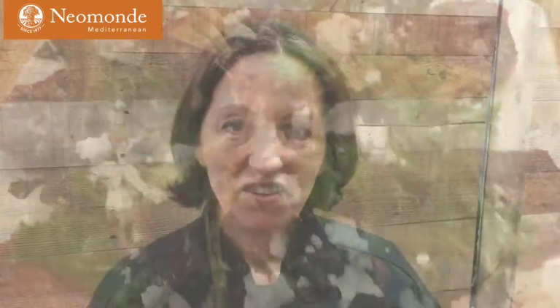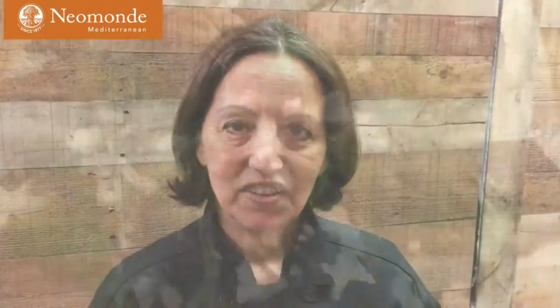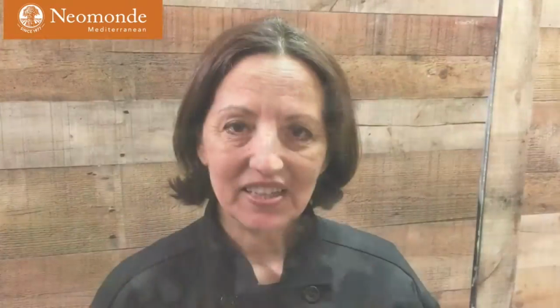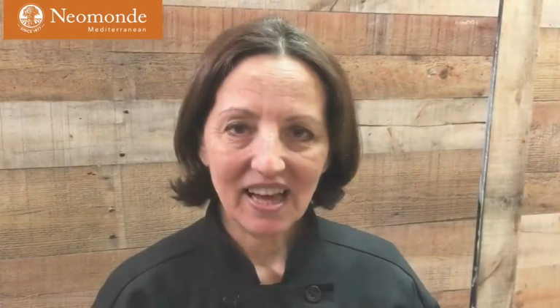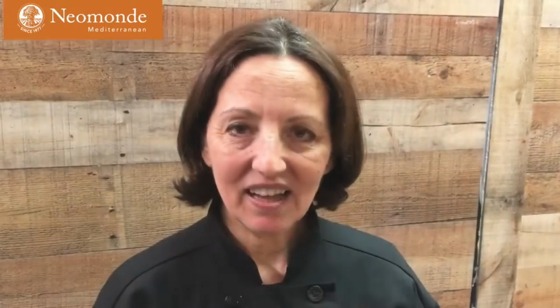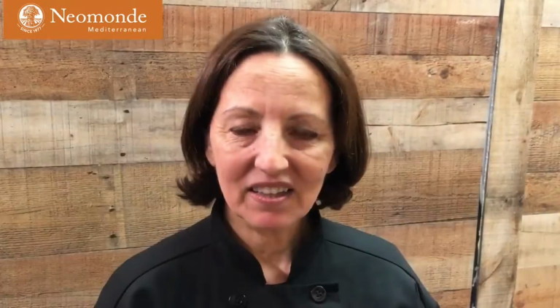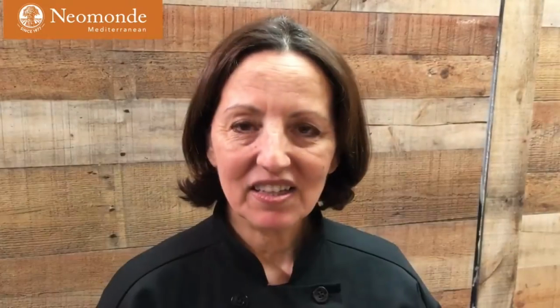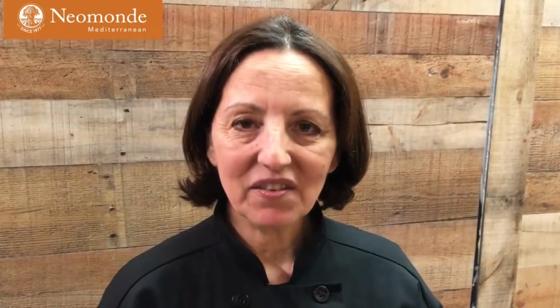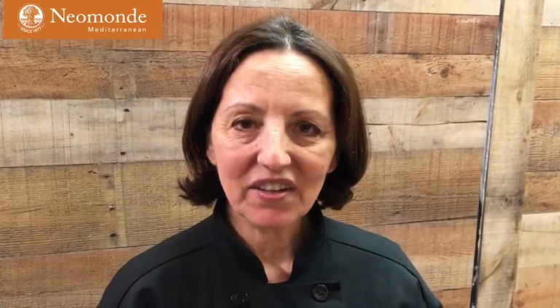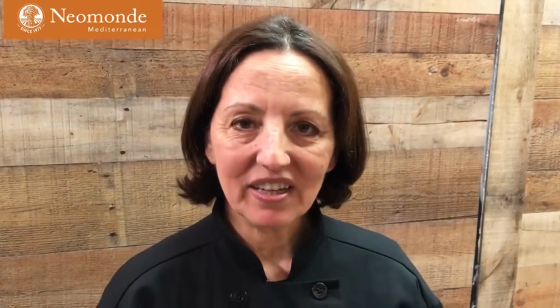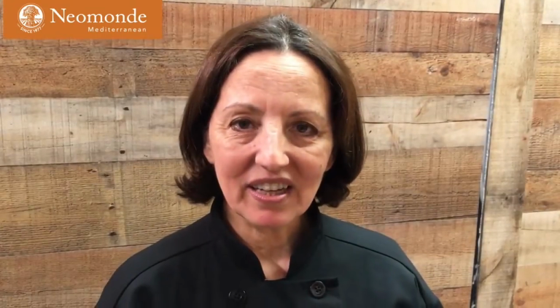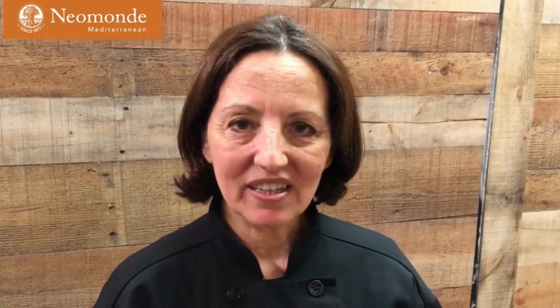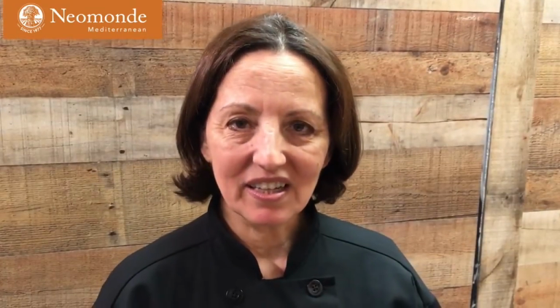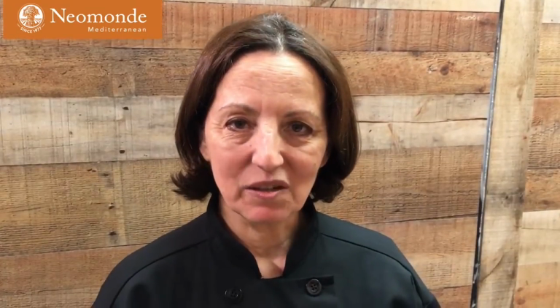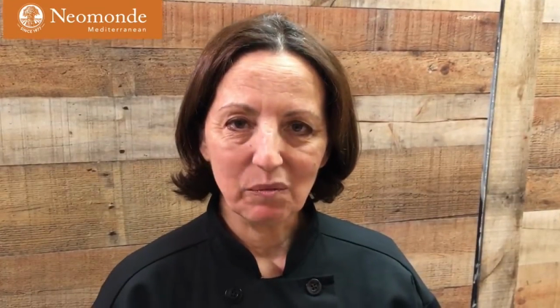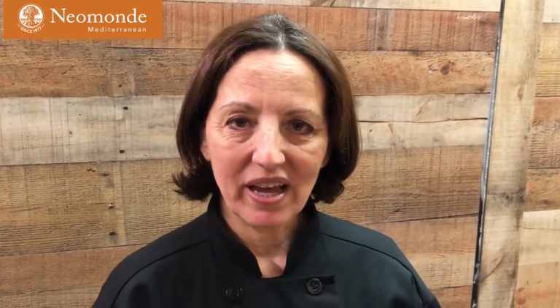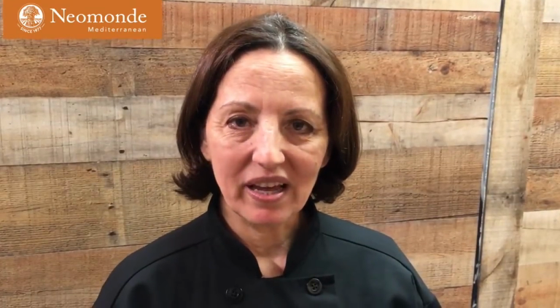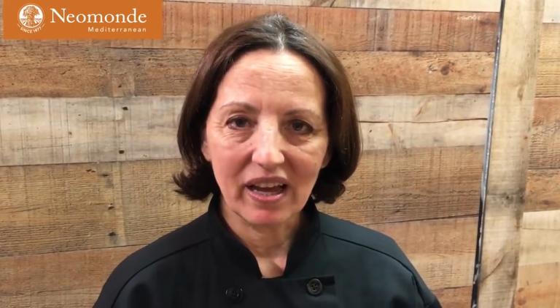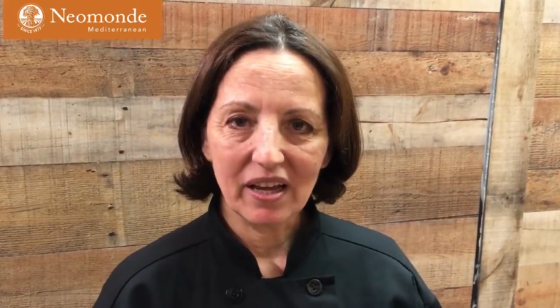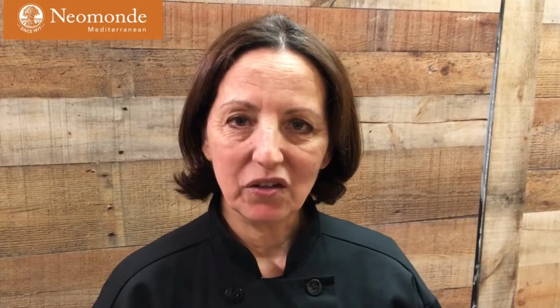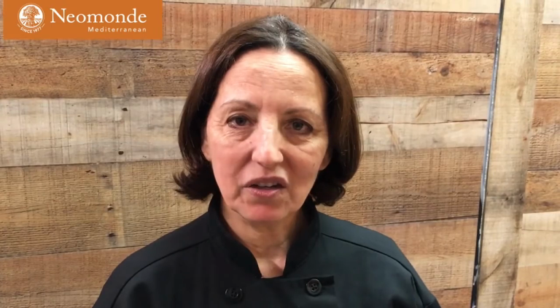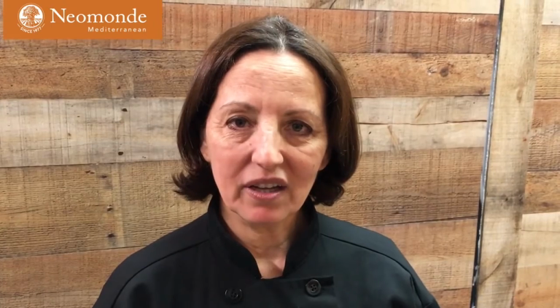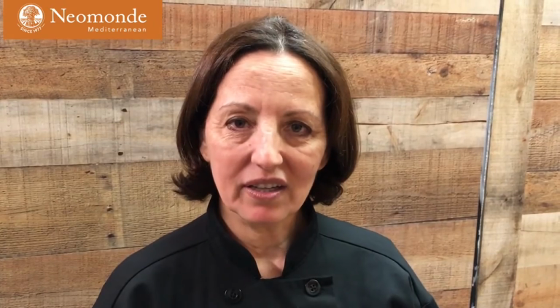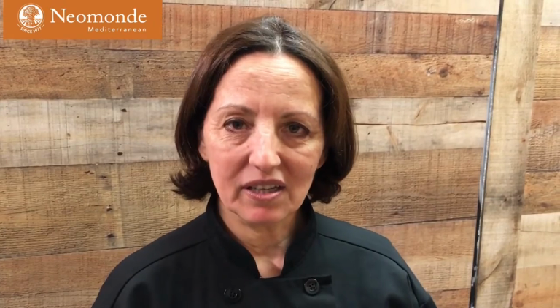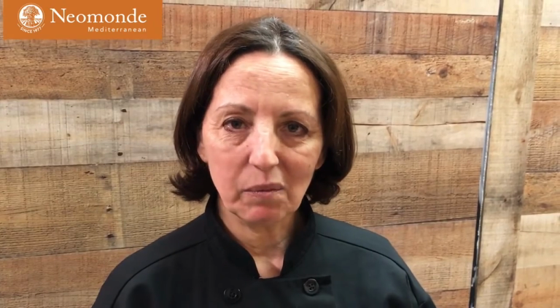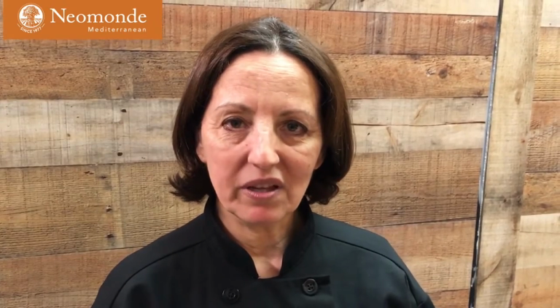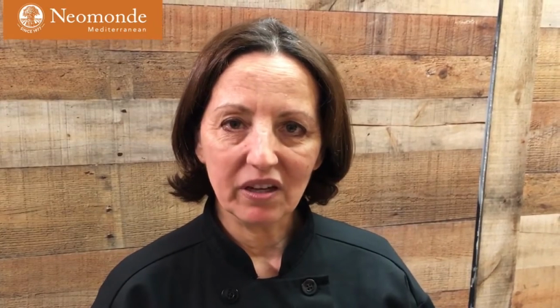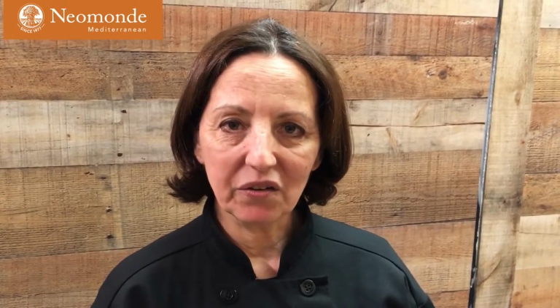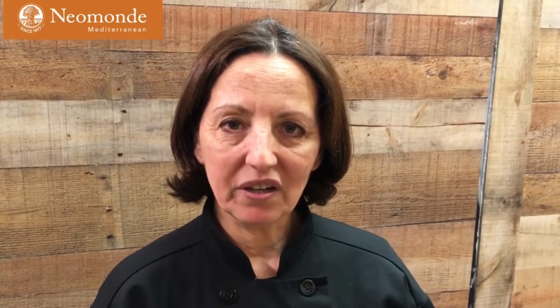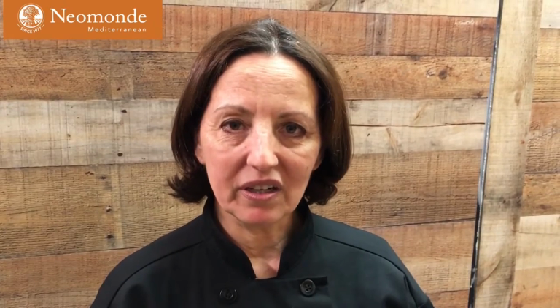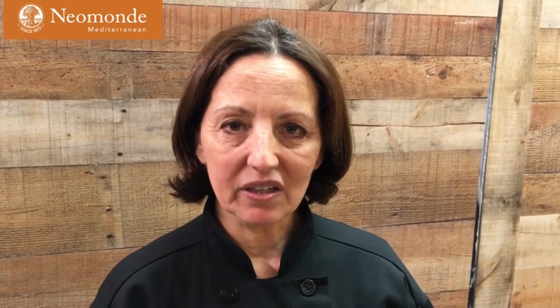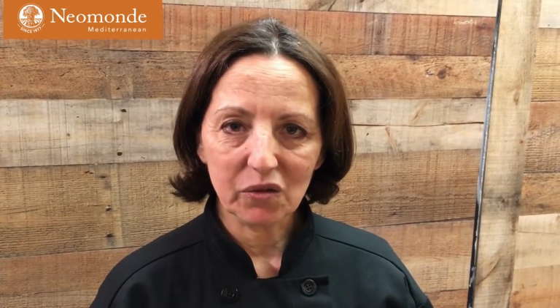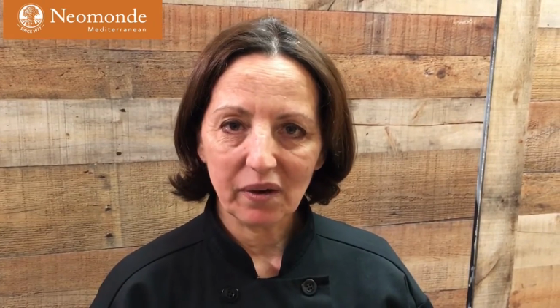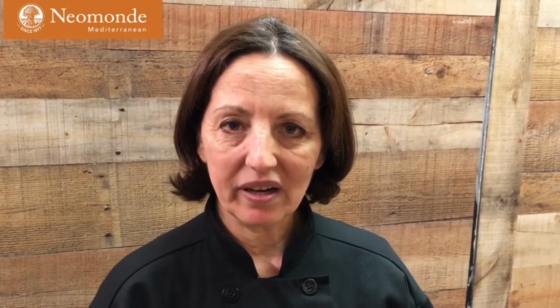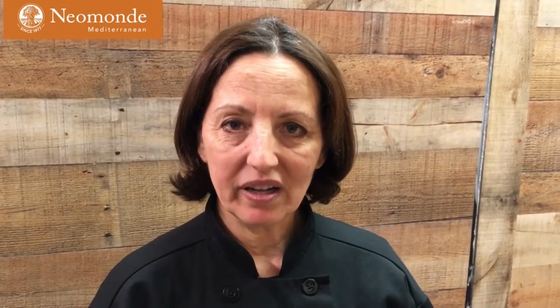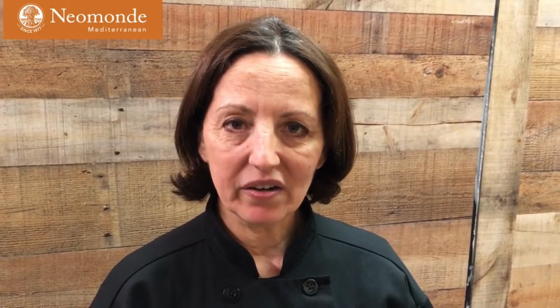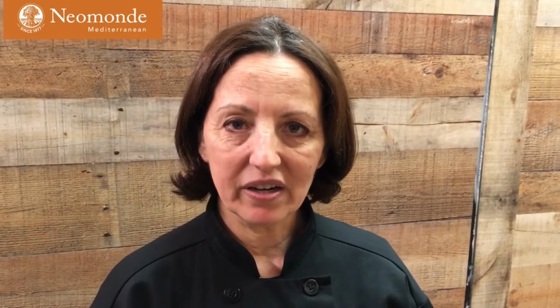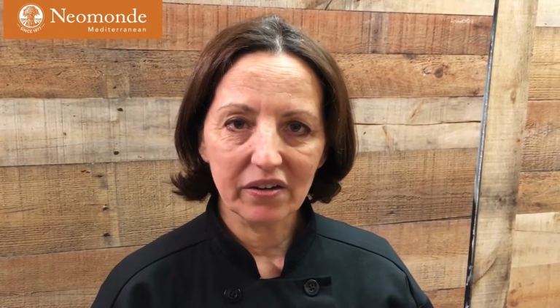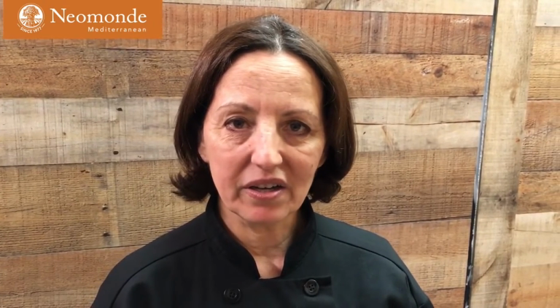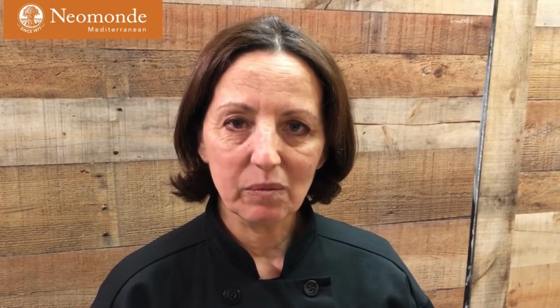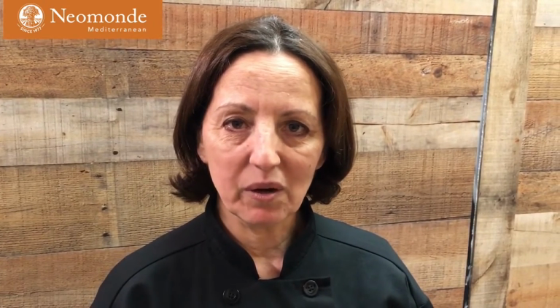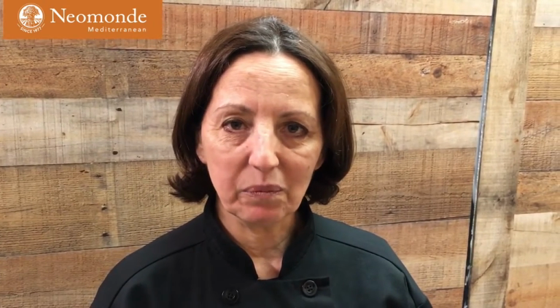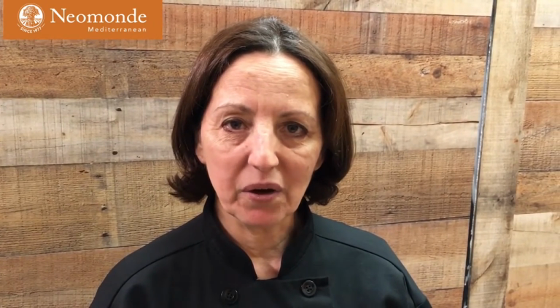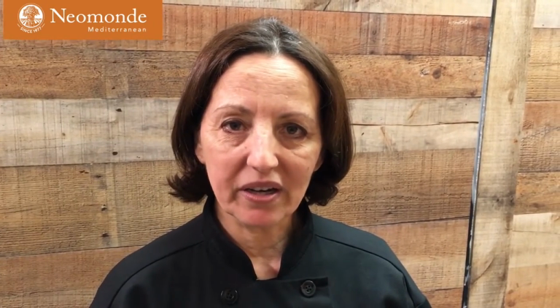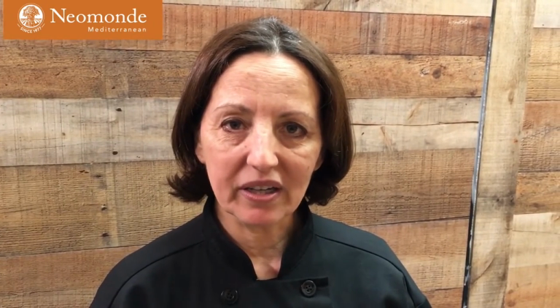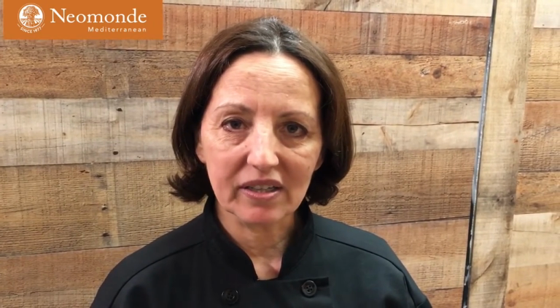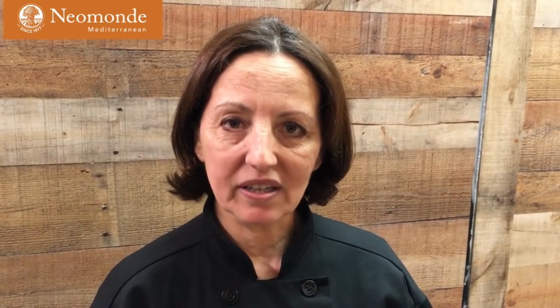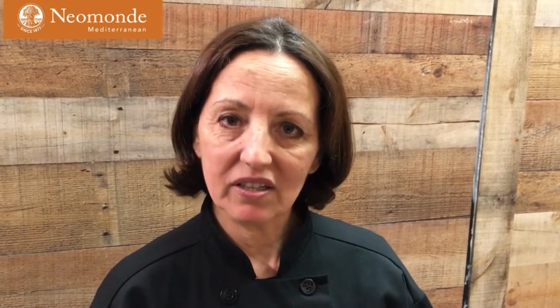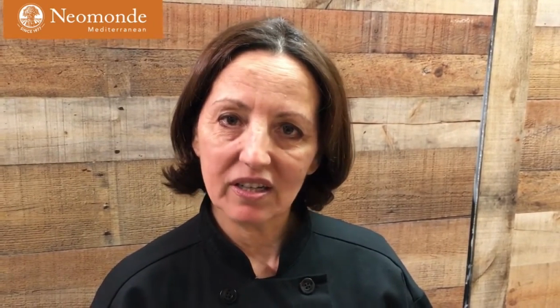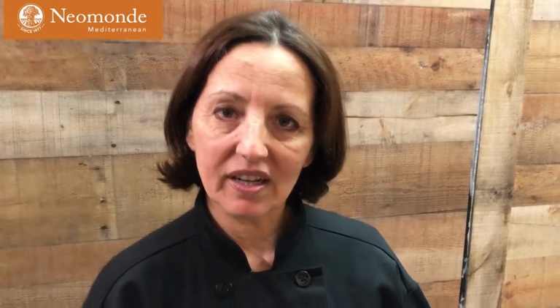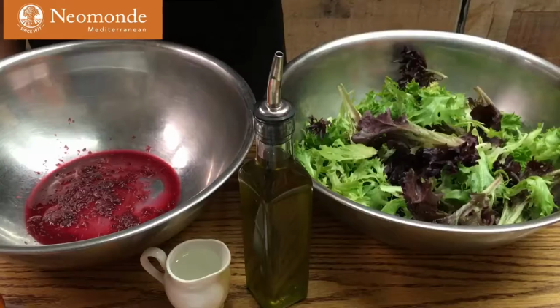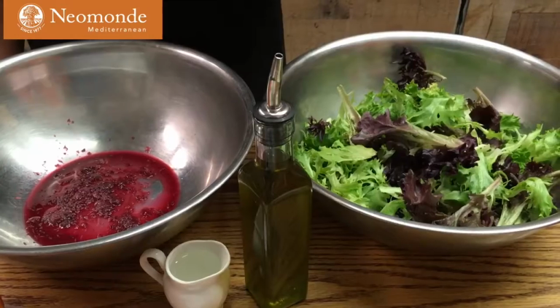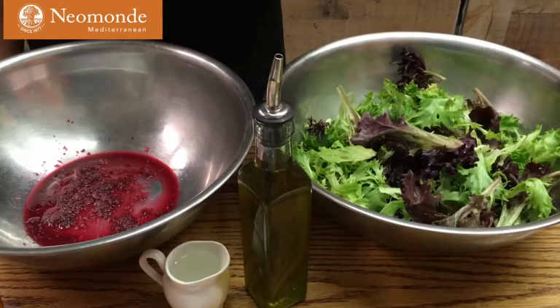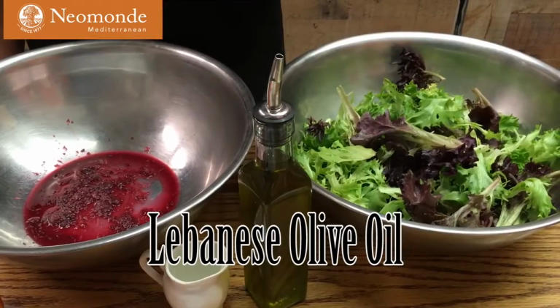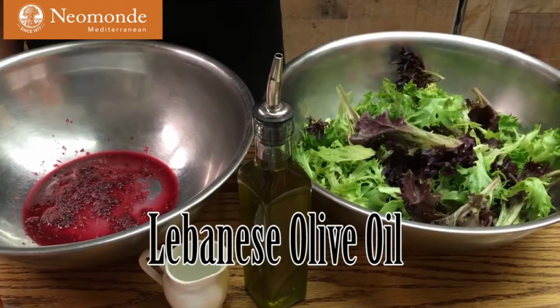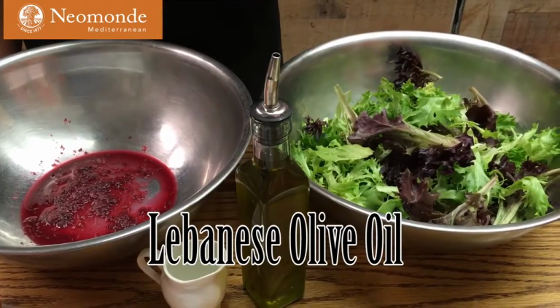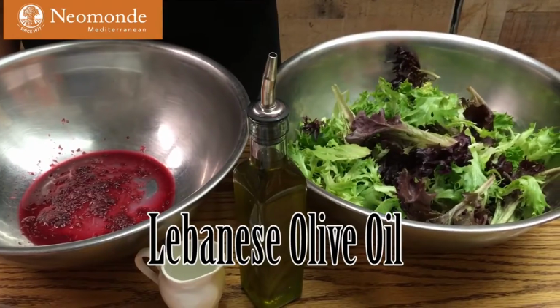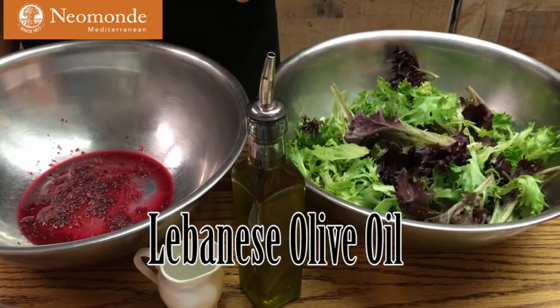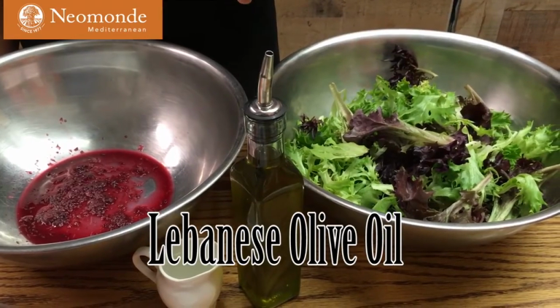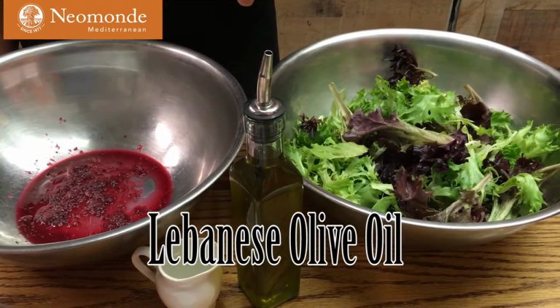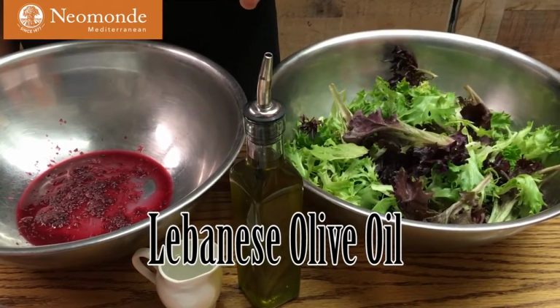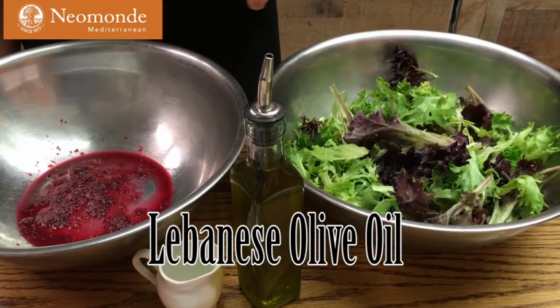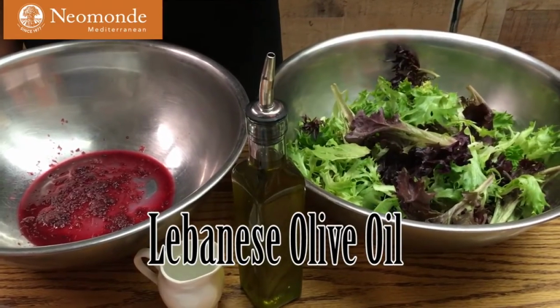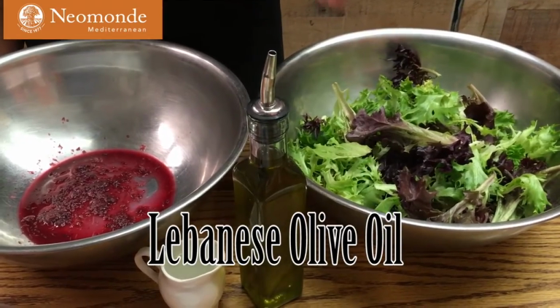The salad is very easy to make, and you can get some of the ingredients right here at our Niamond Market, such as Lebanese Olive Oil,